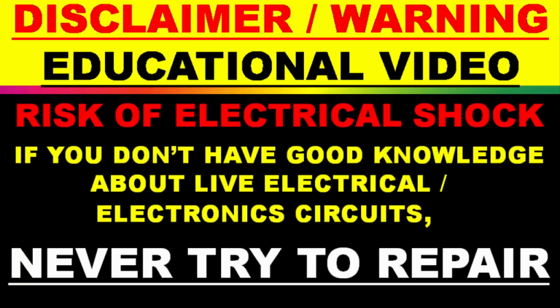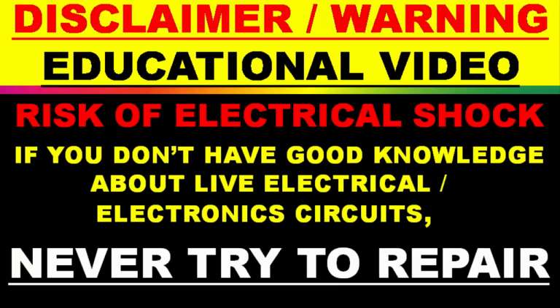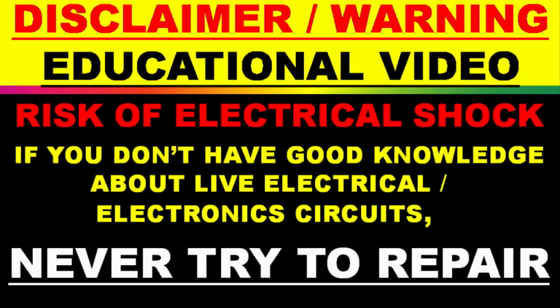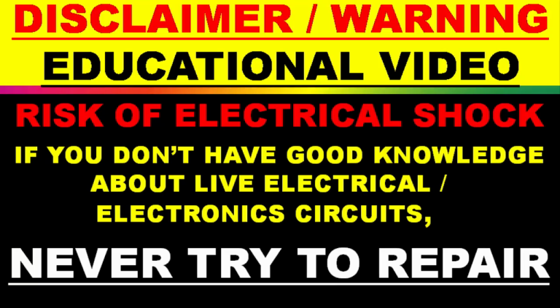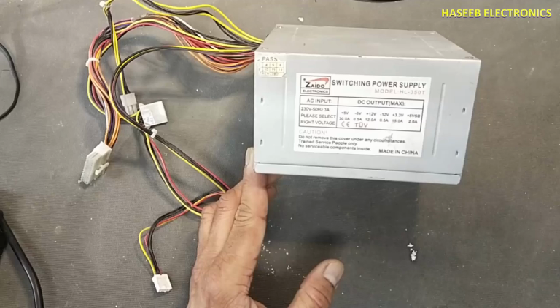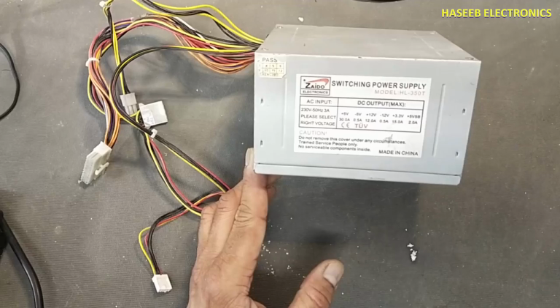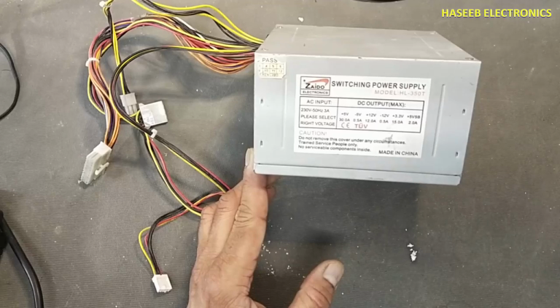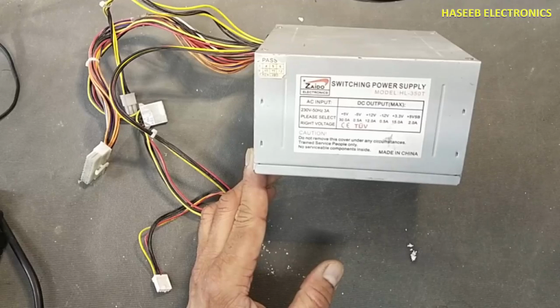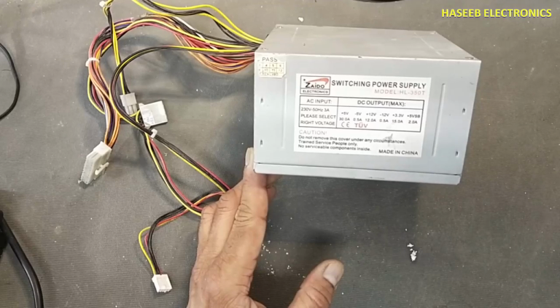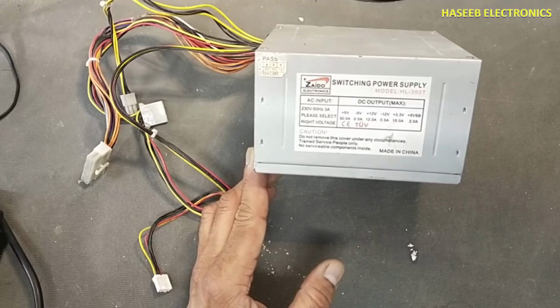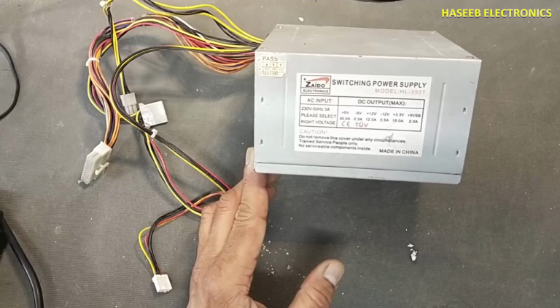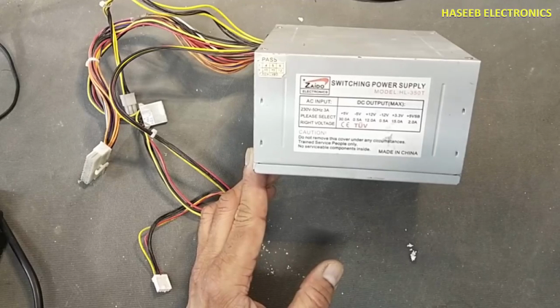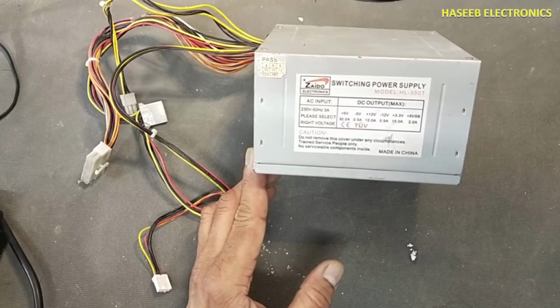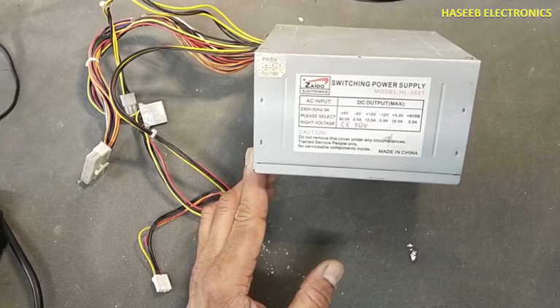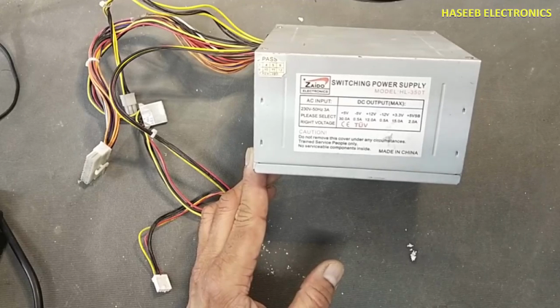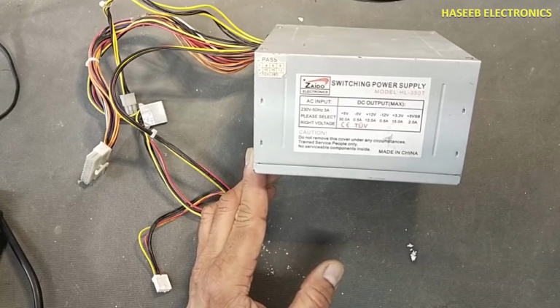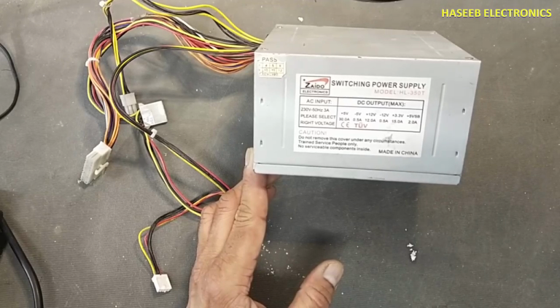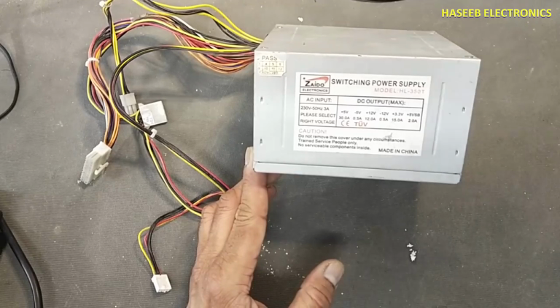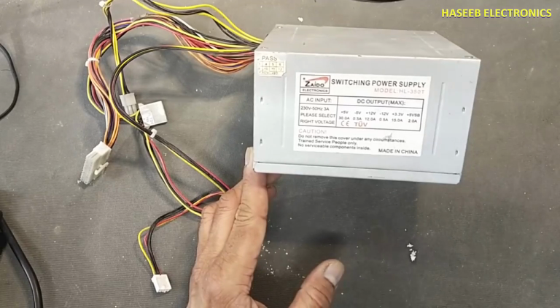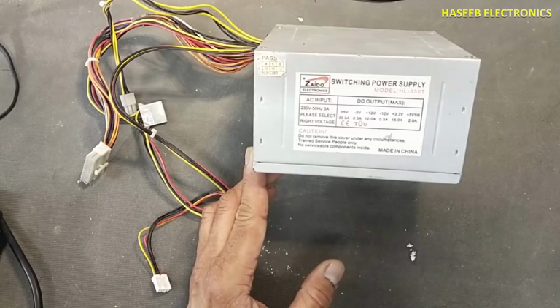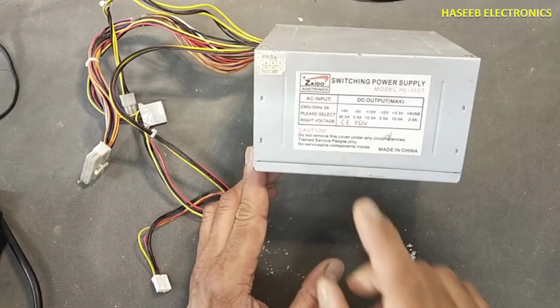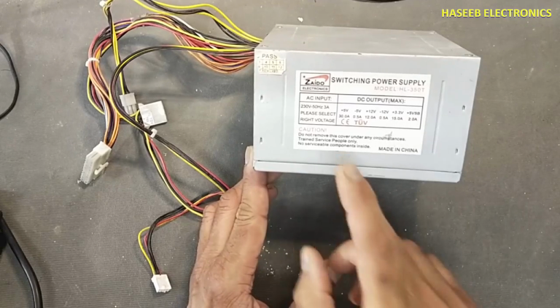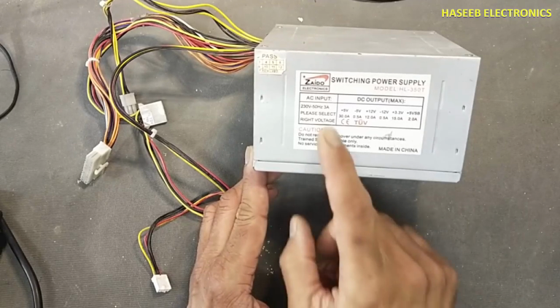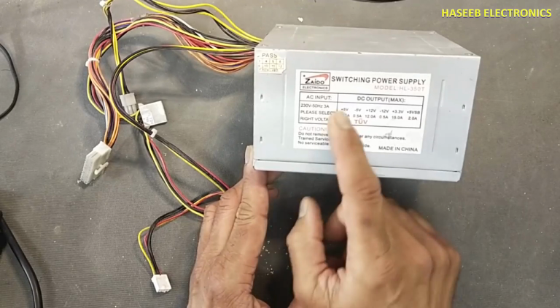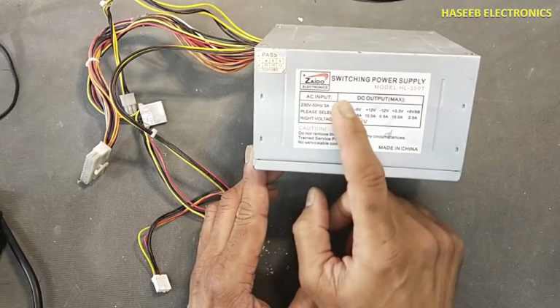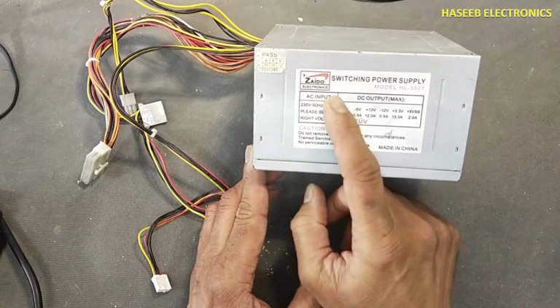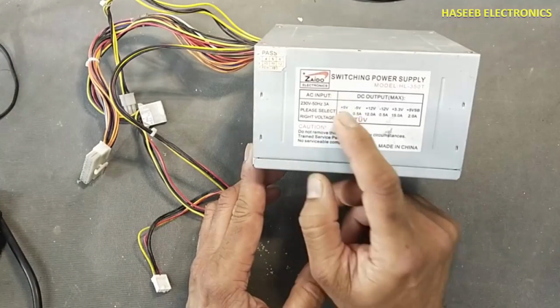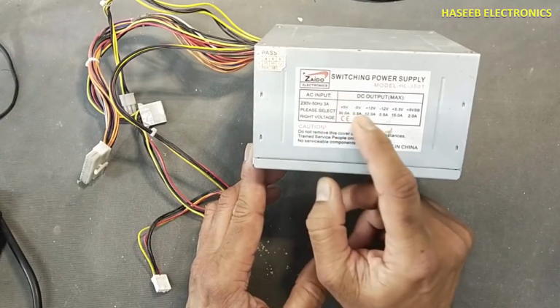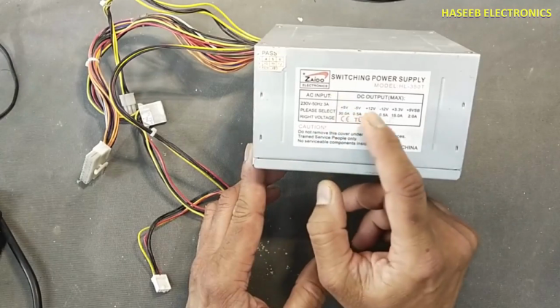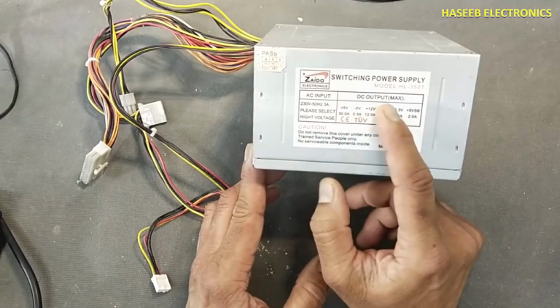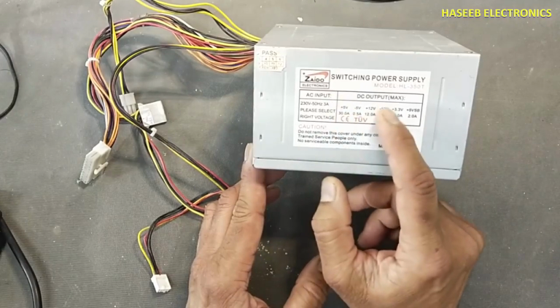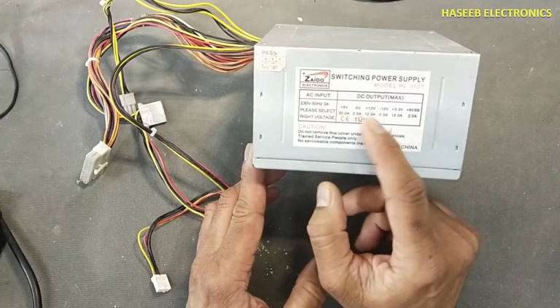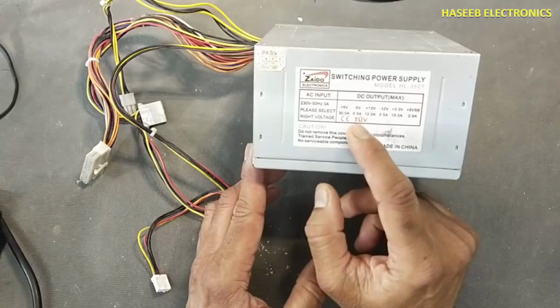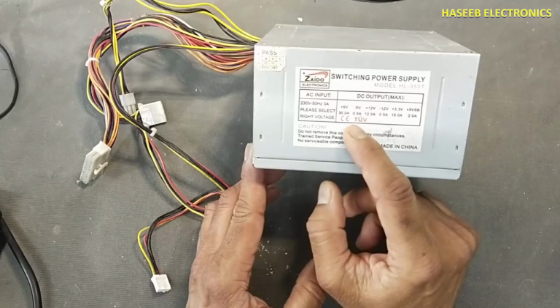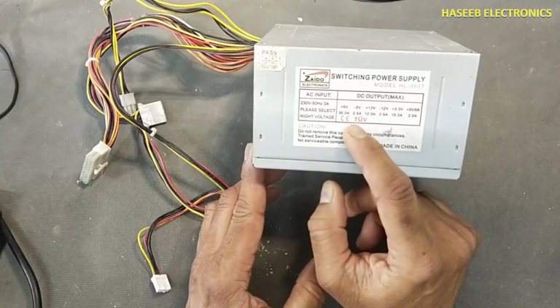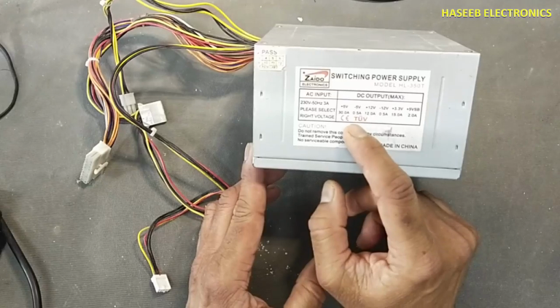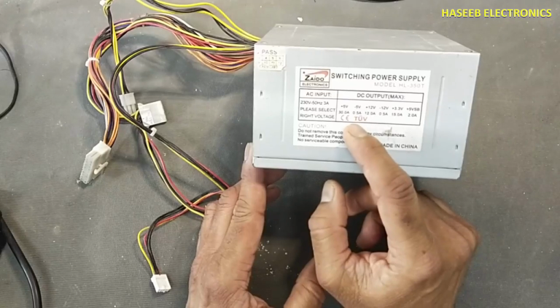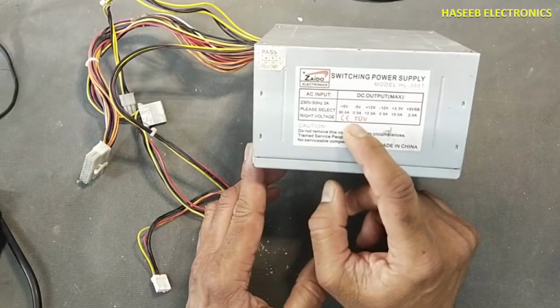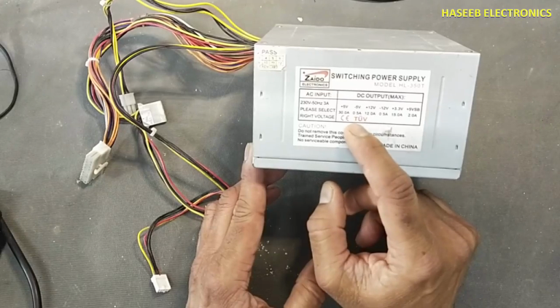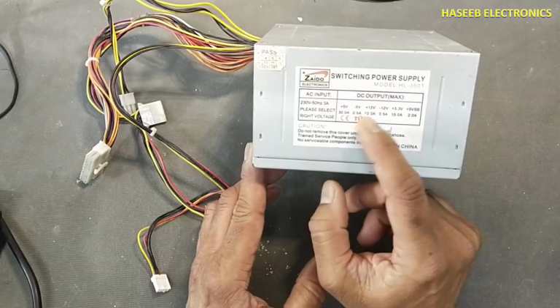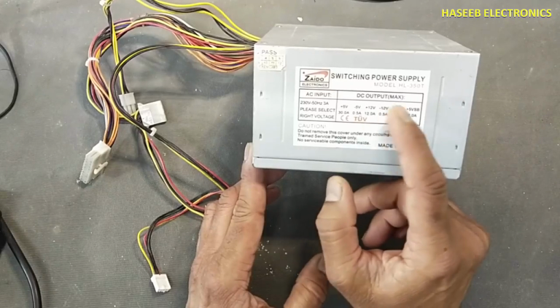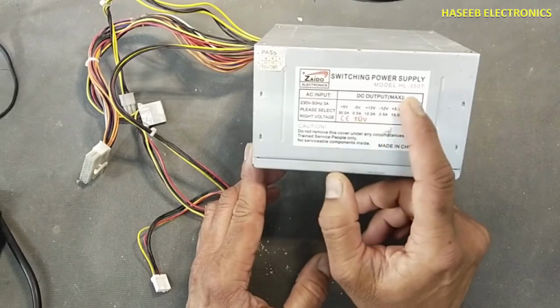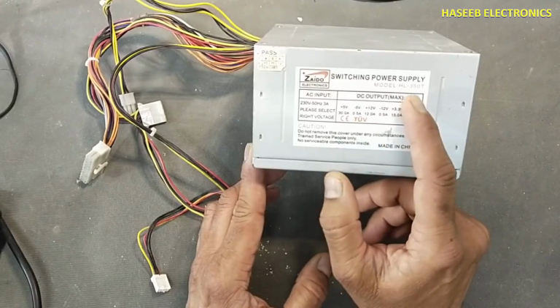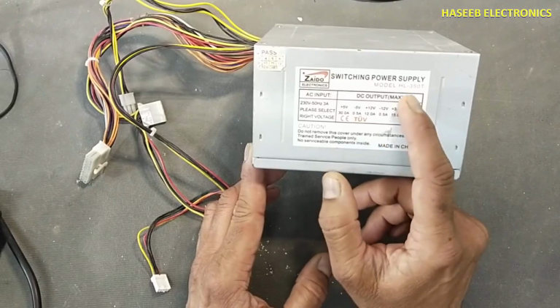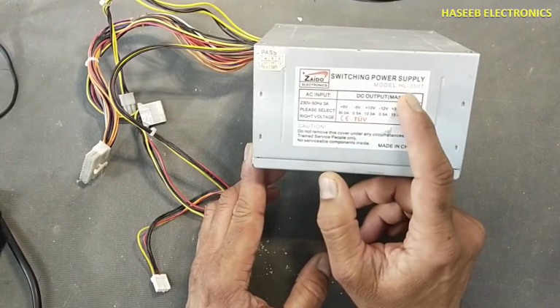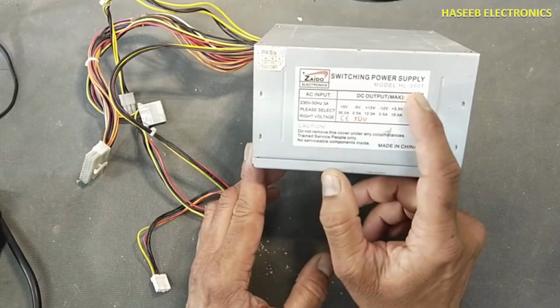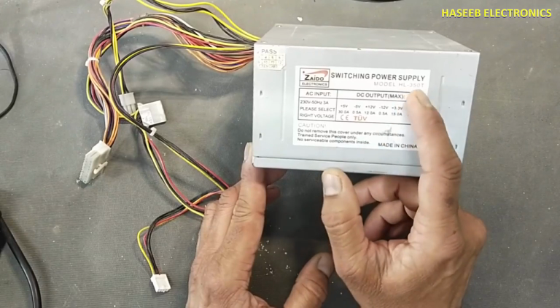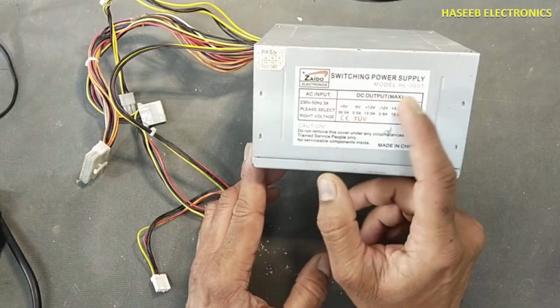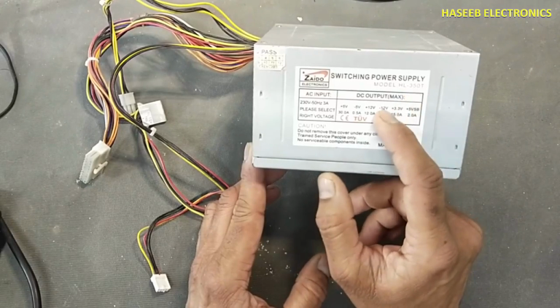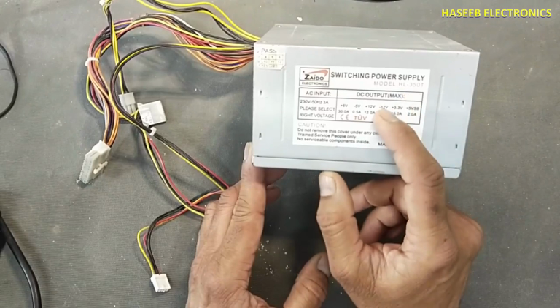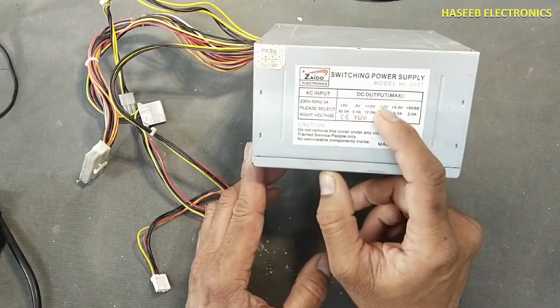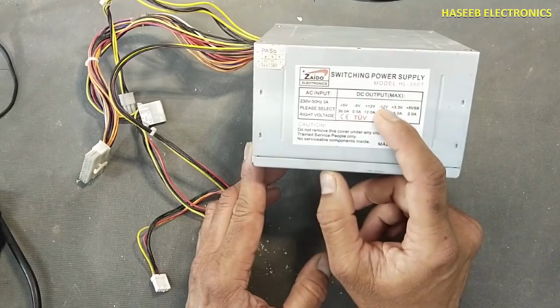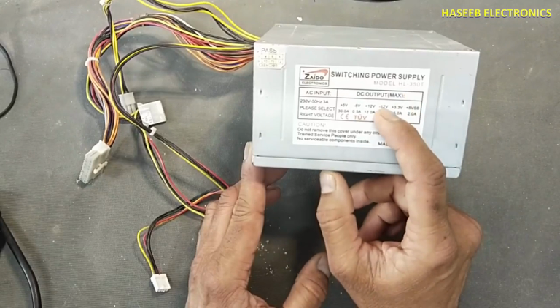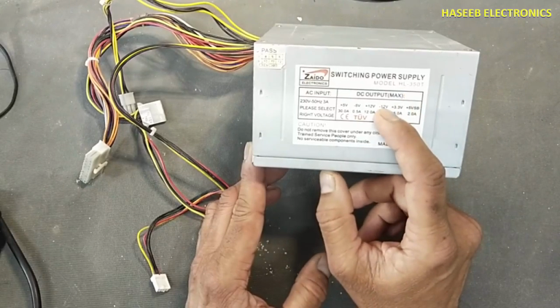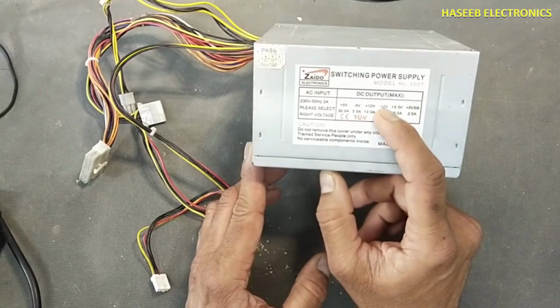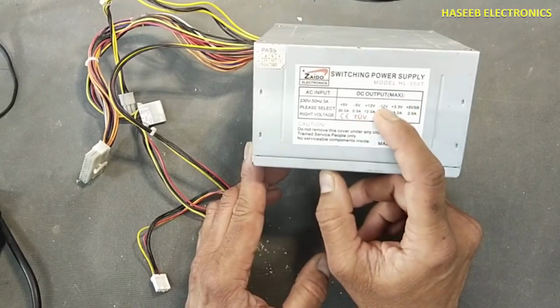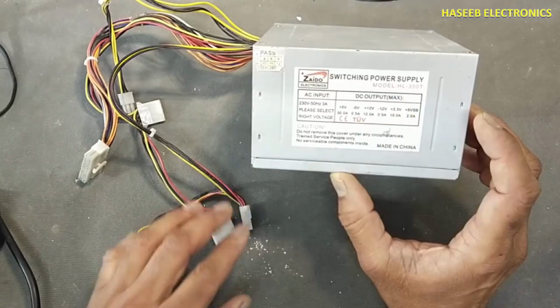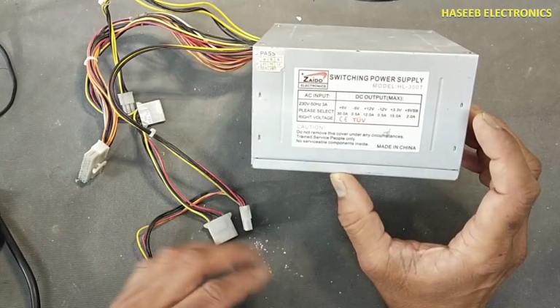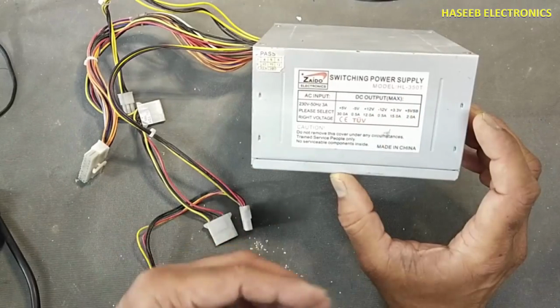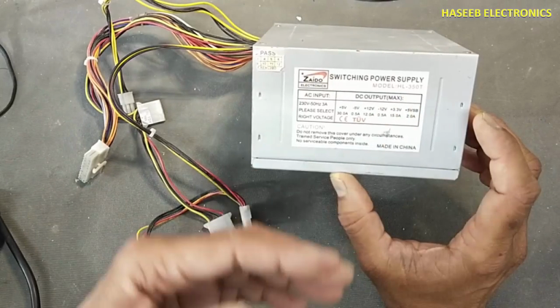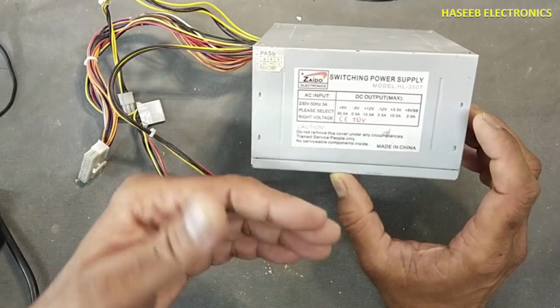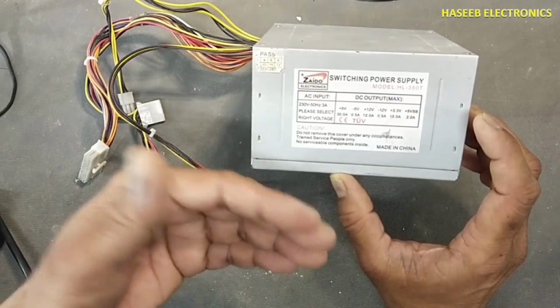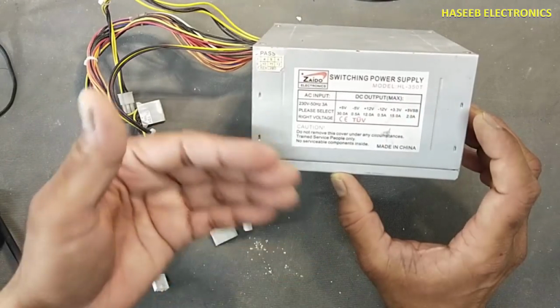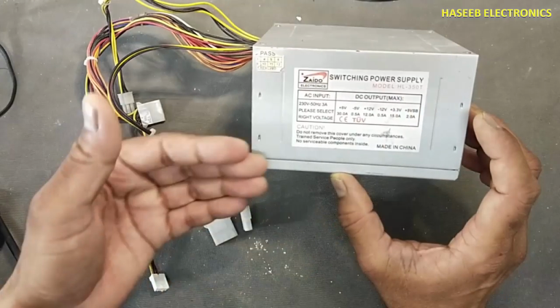Hello friends, welcome back to my channel. I have this 350 watt ATX power supply. It is not working.